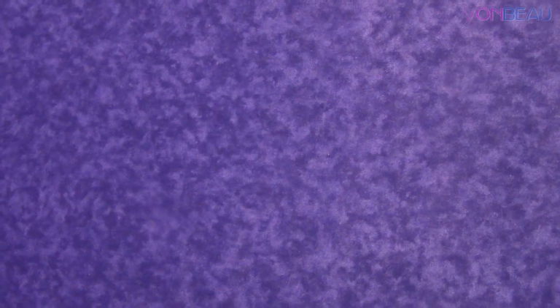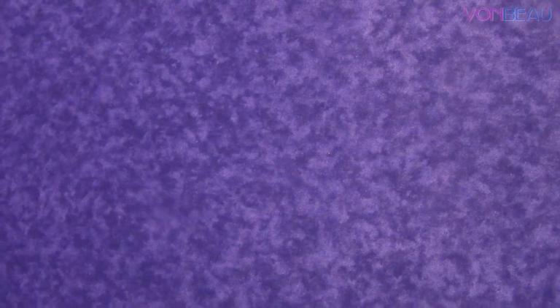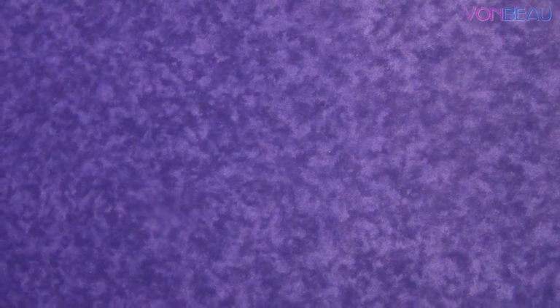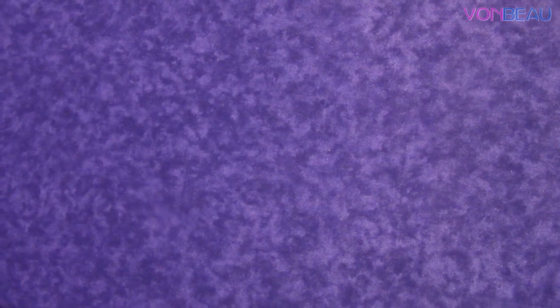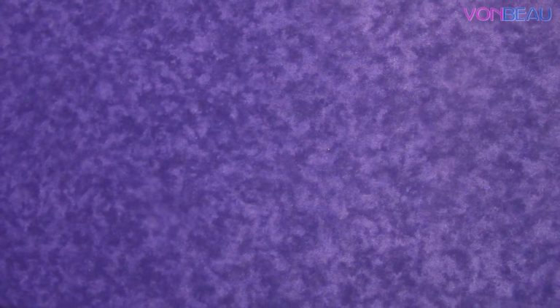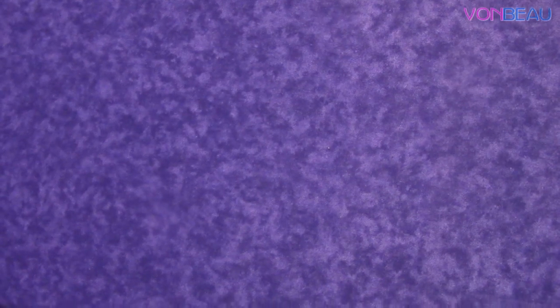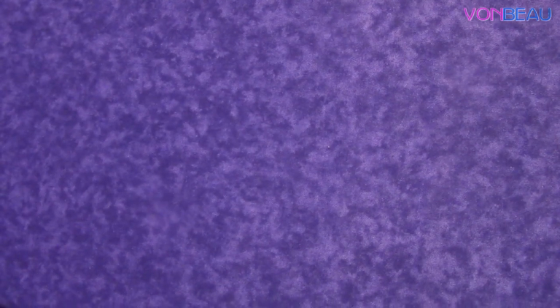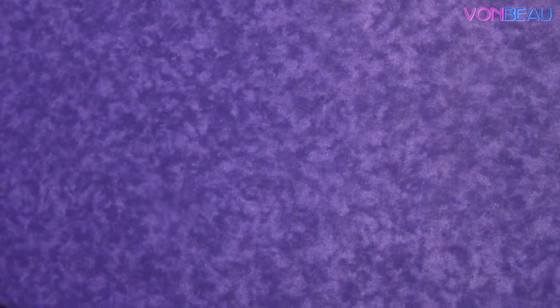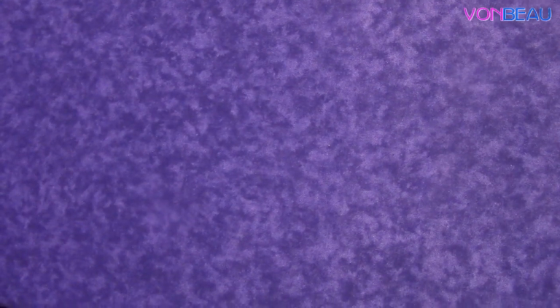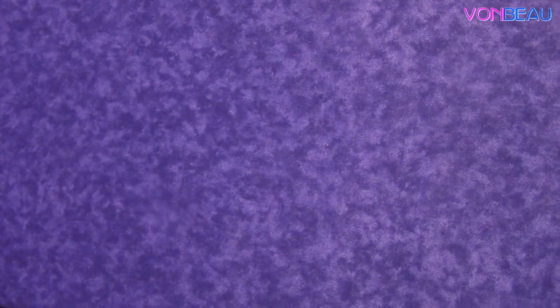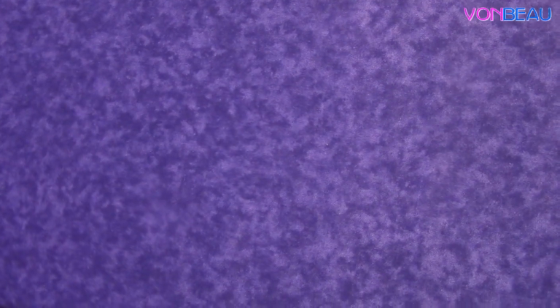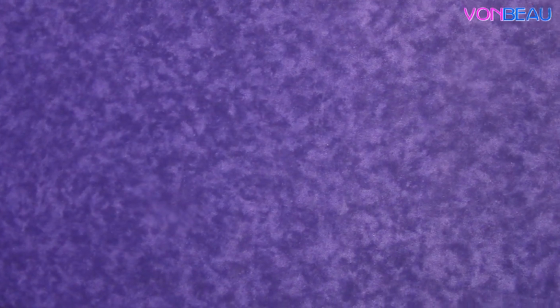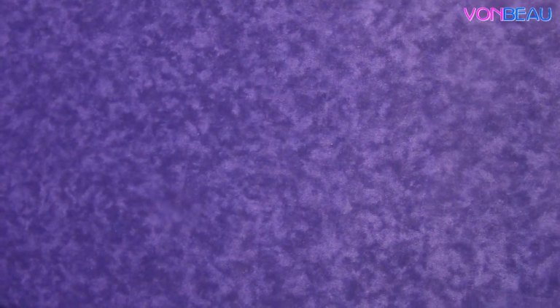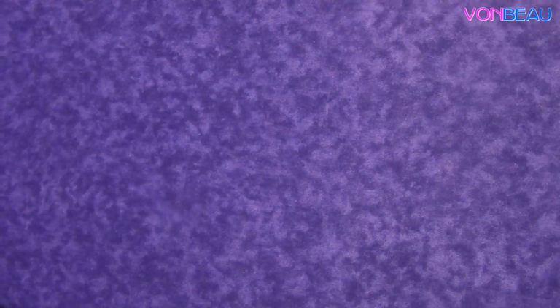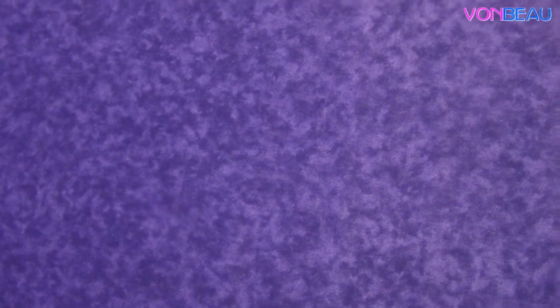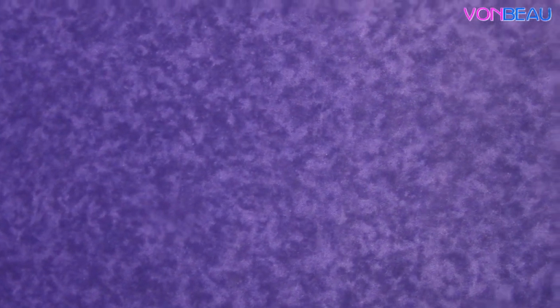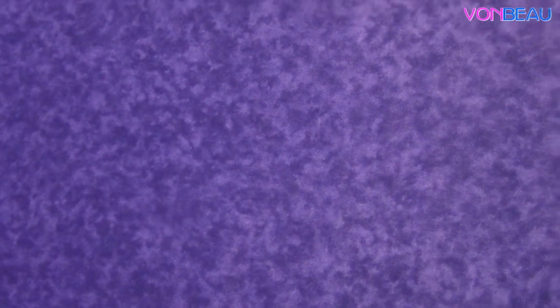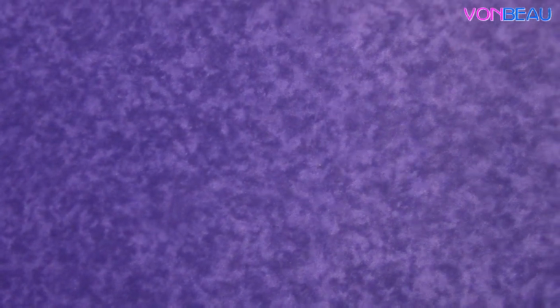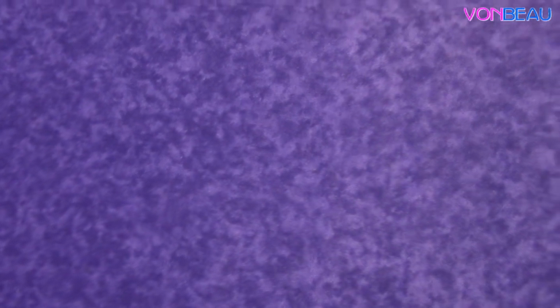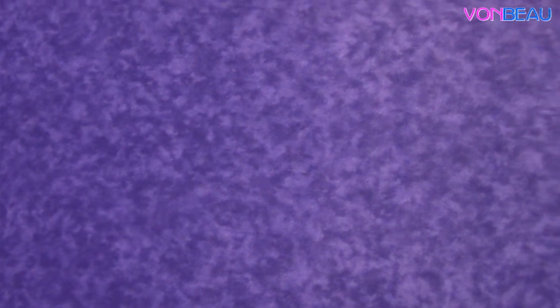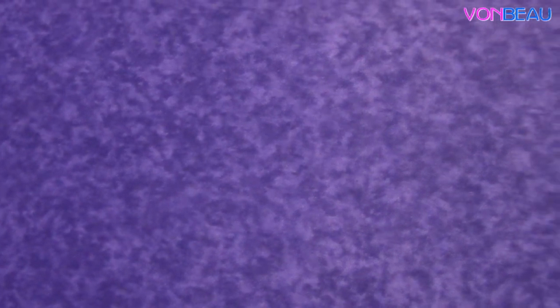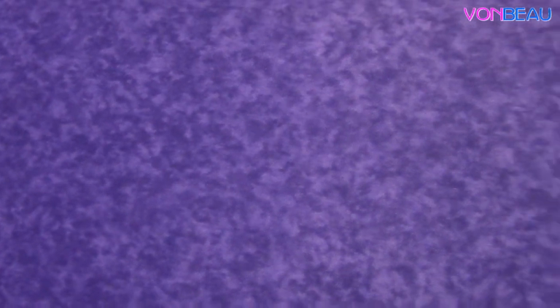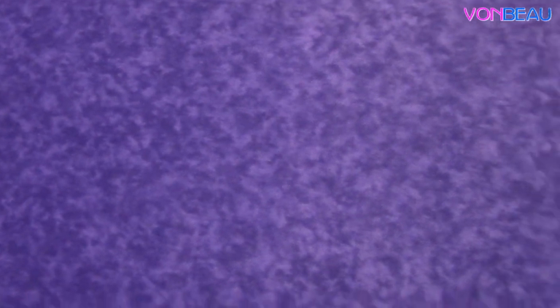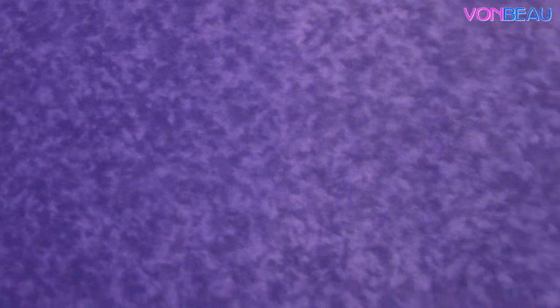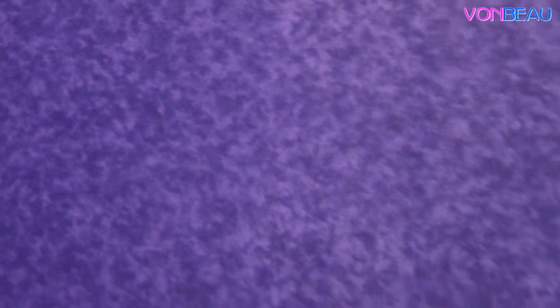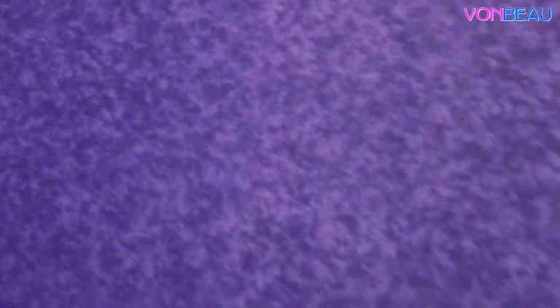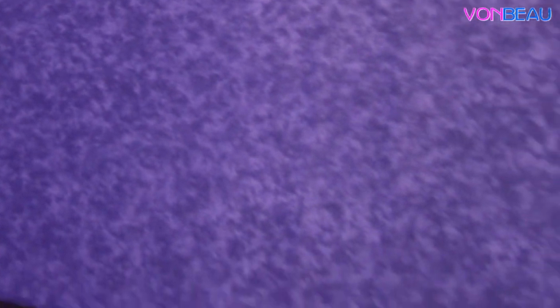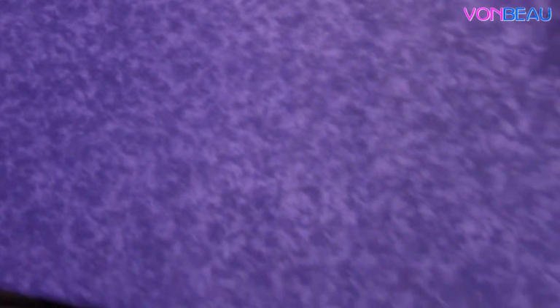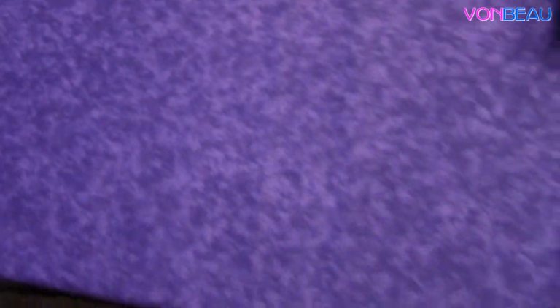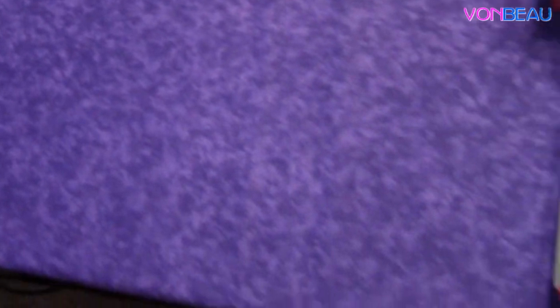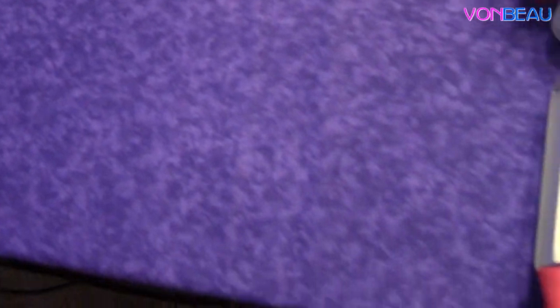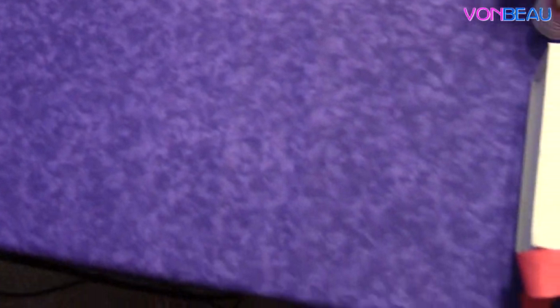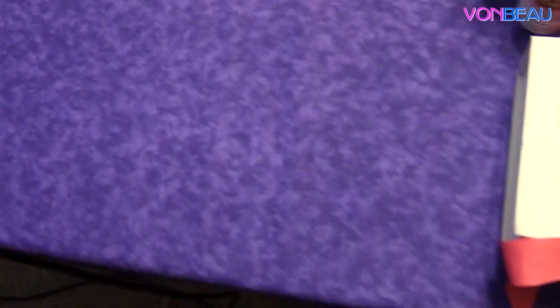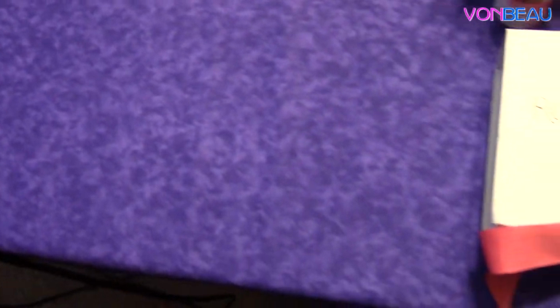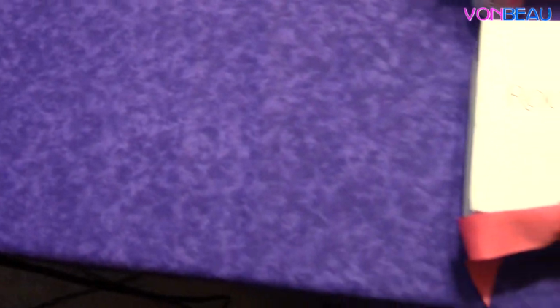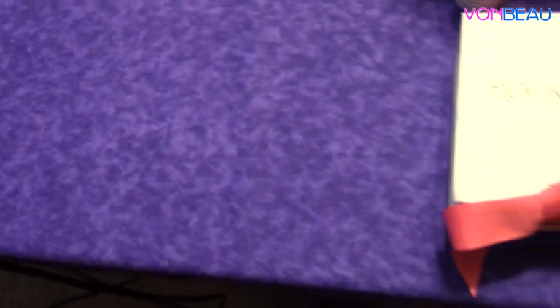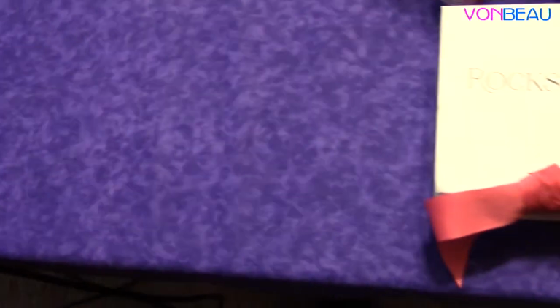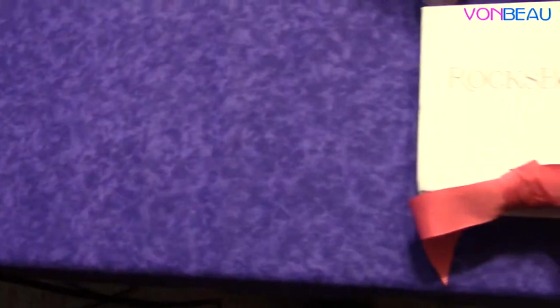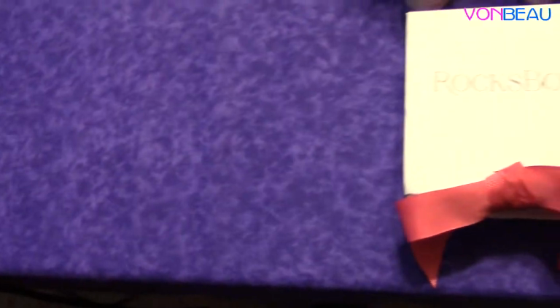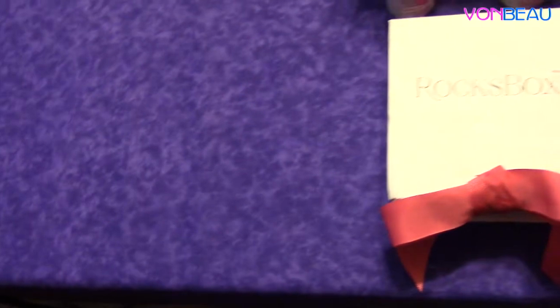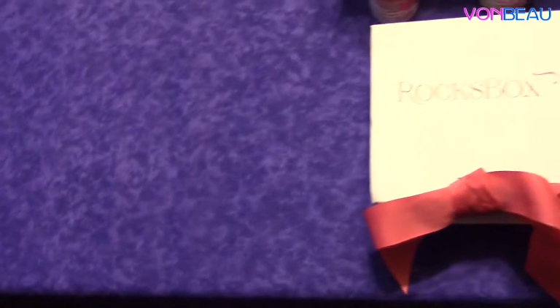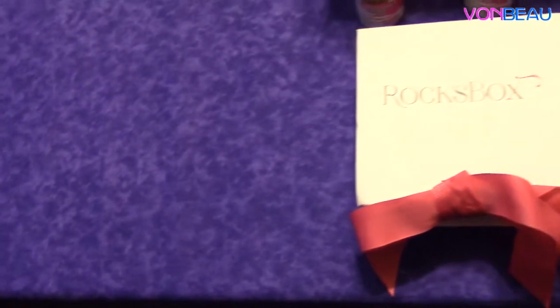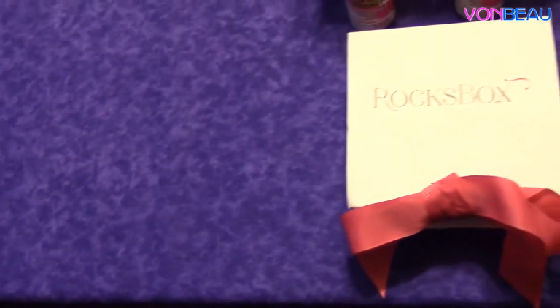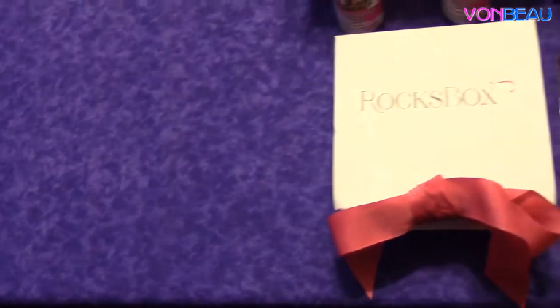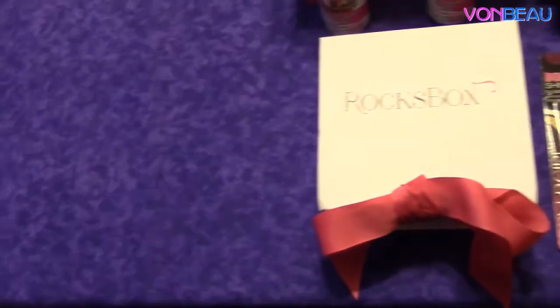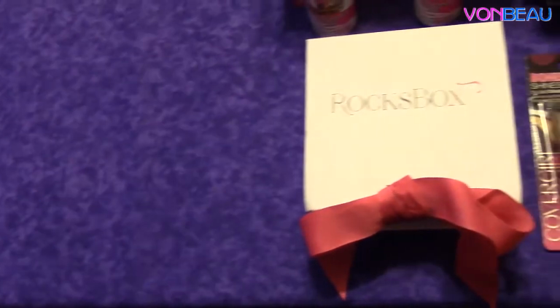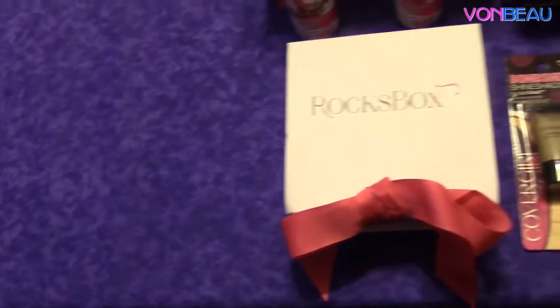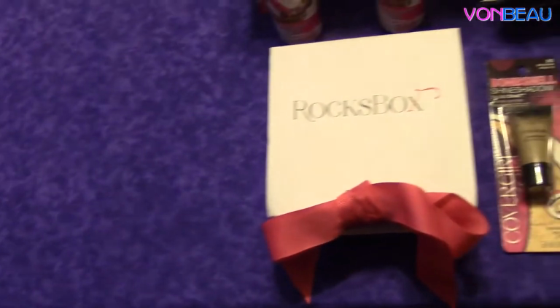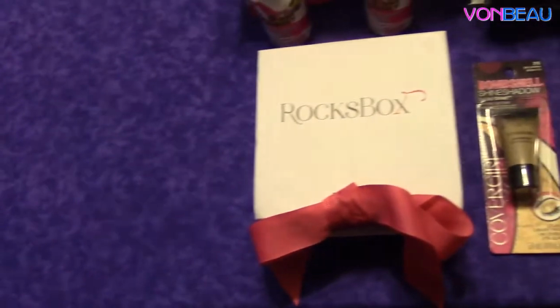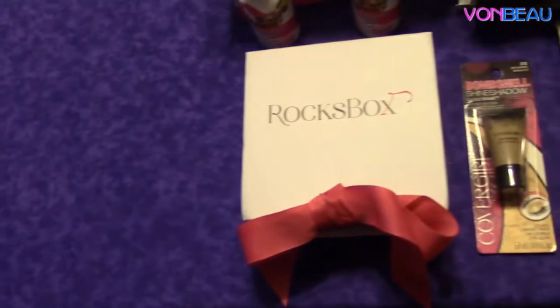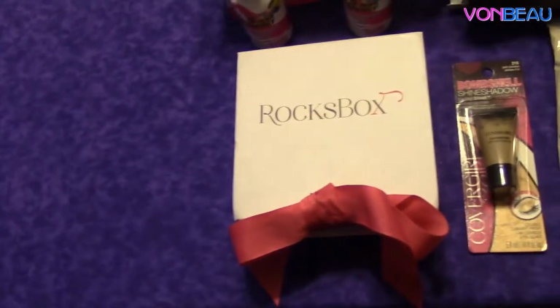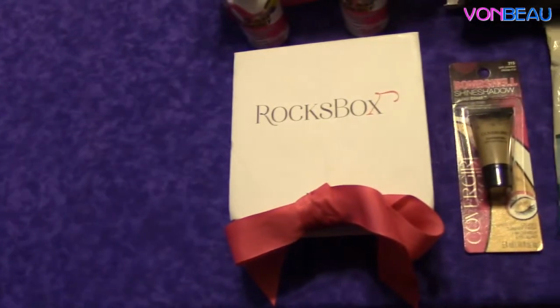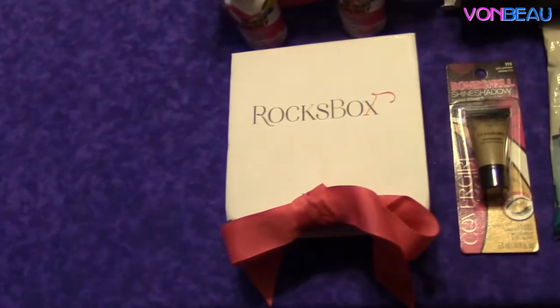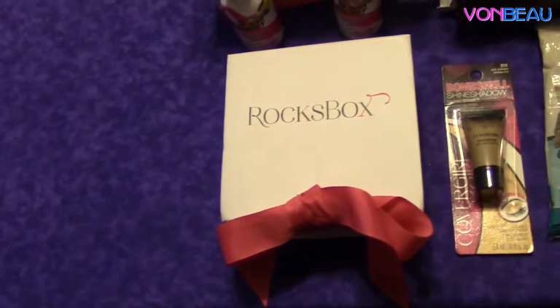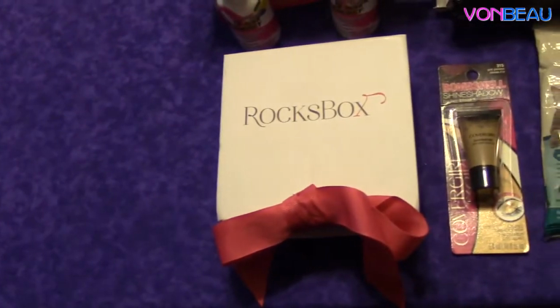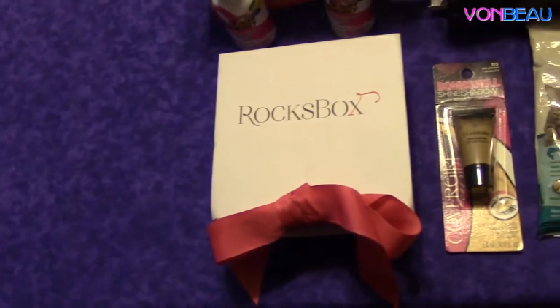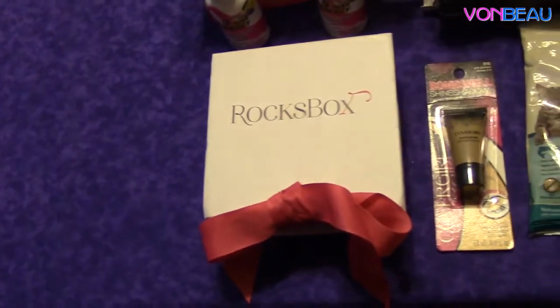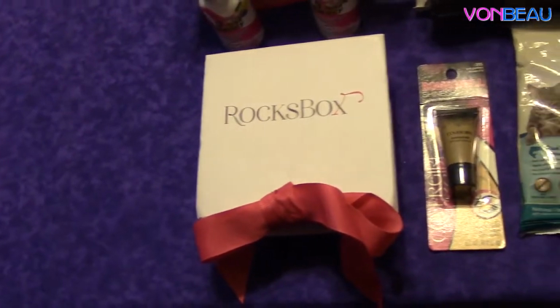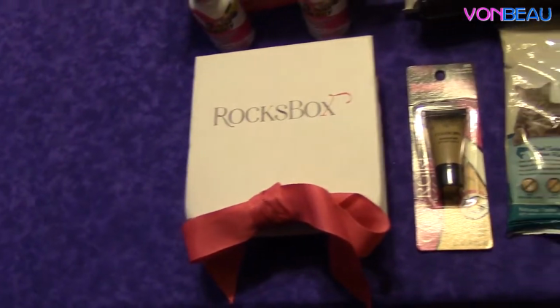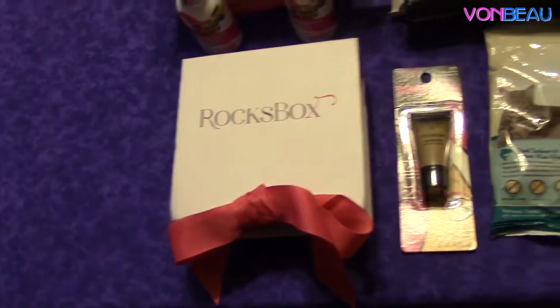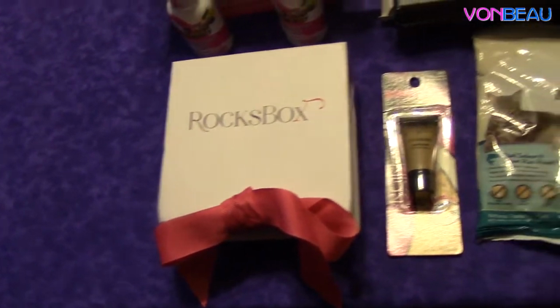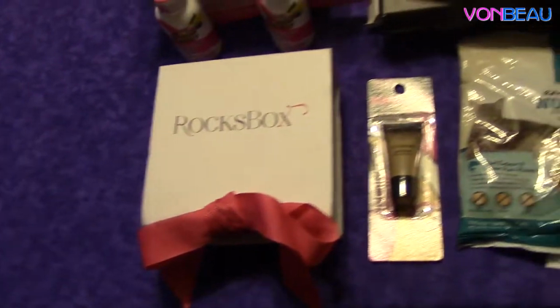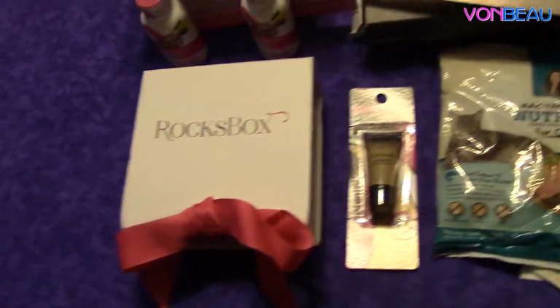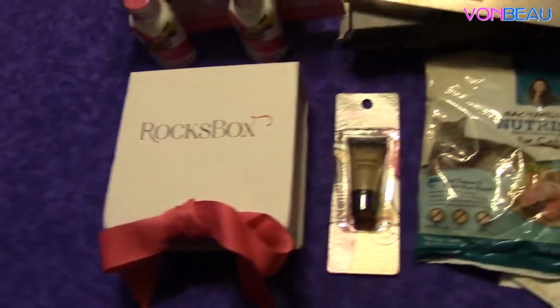Hey guys, Jamie here from Vonbo.com. Today is Sunday, October 12, 2014, and we're going to show you some of the freebies we've received in our mailbox.